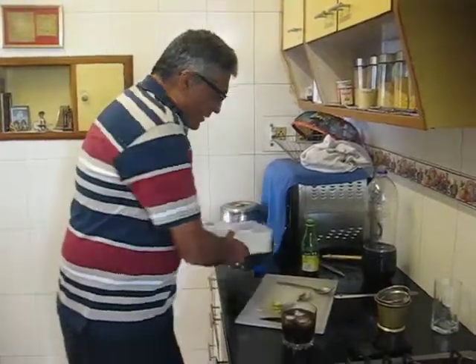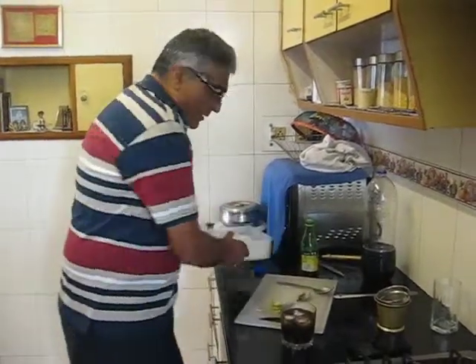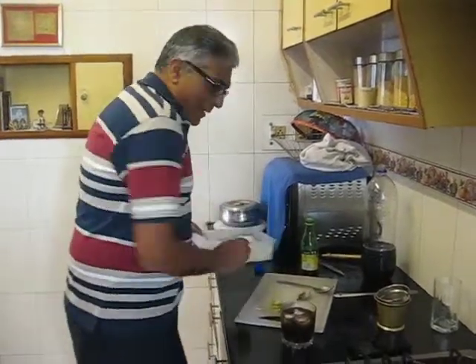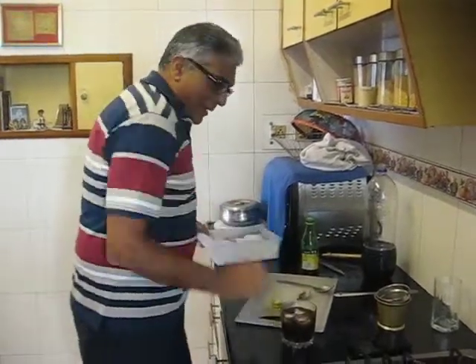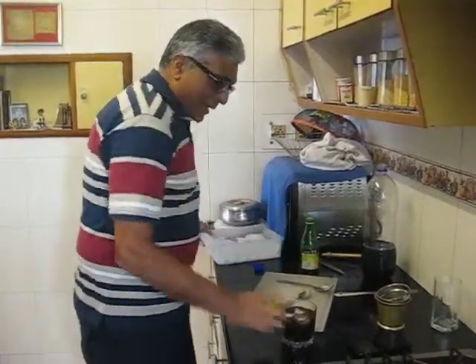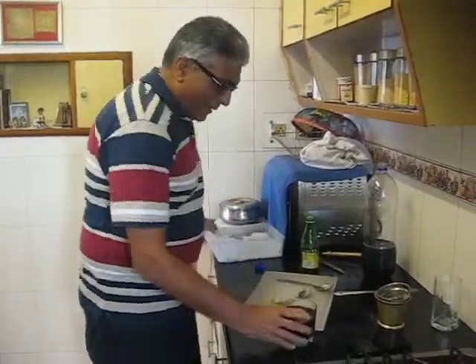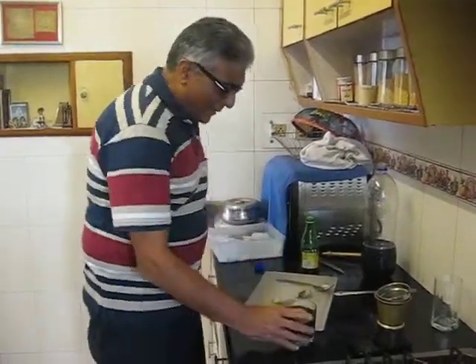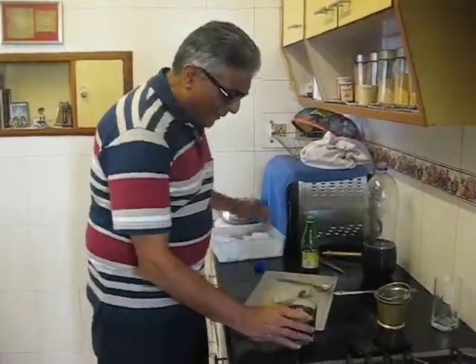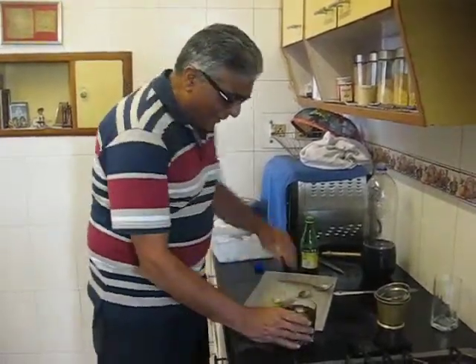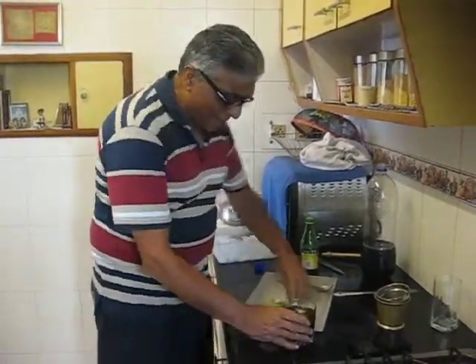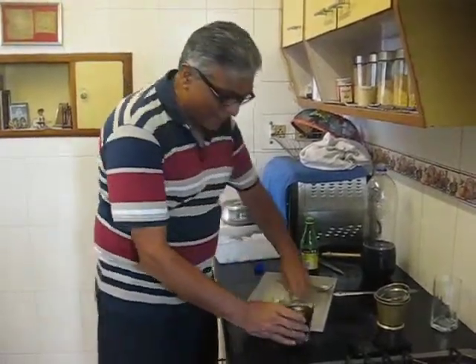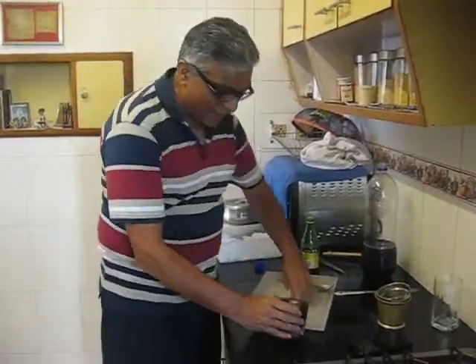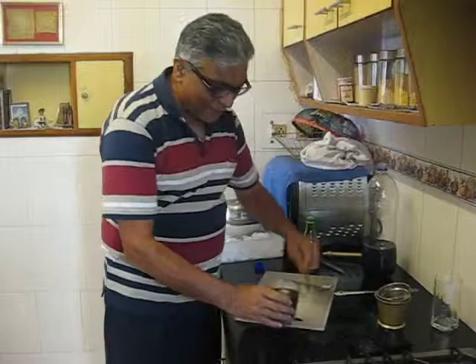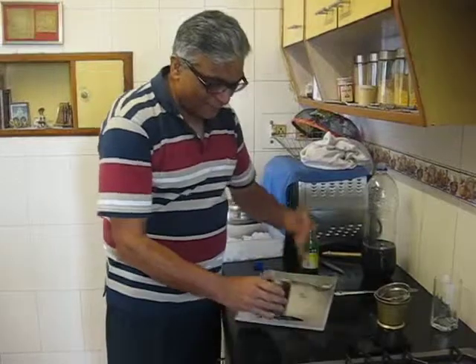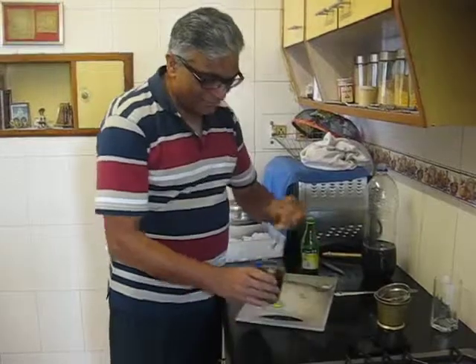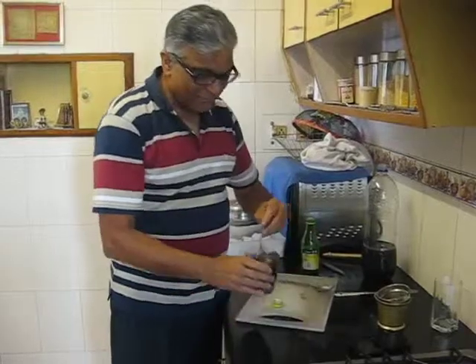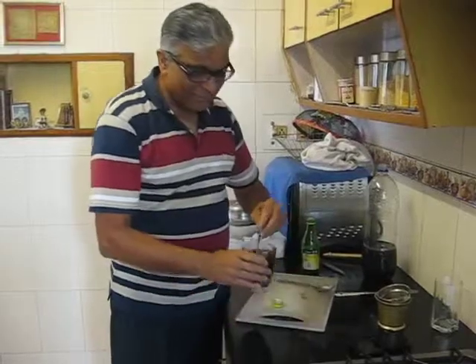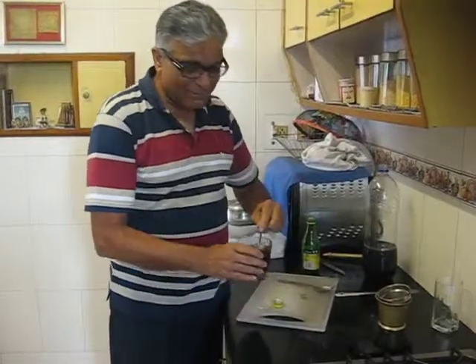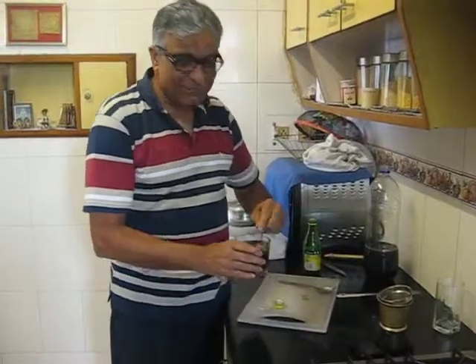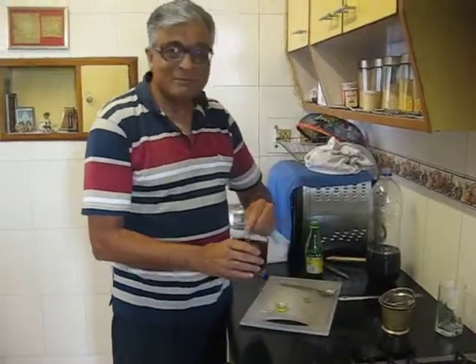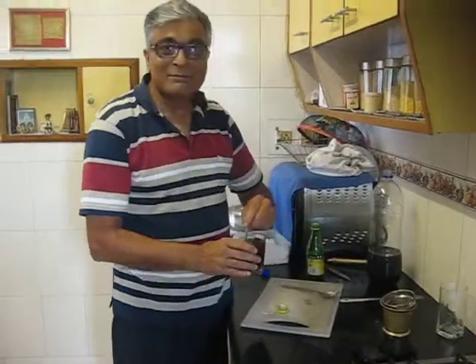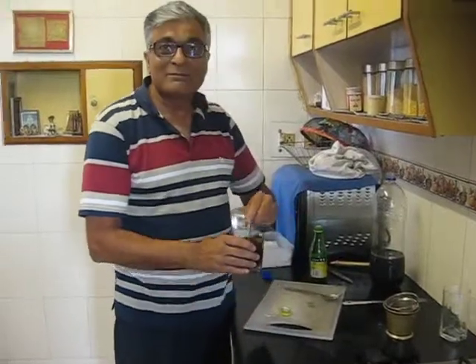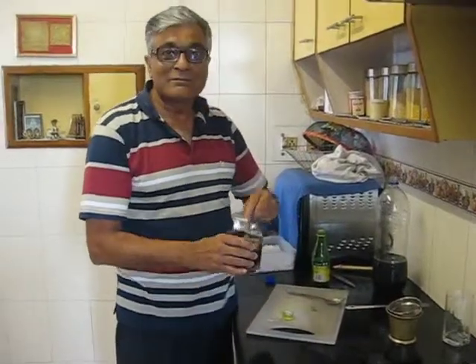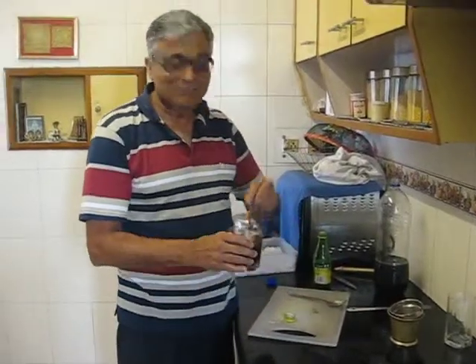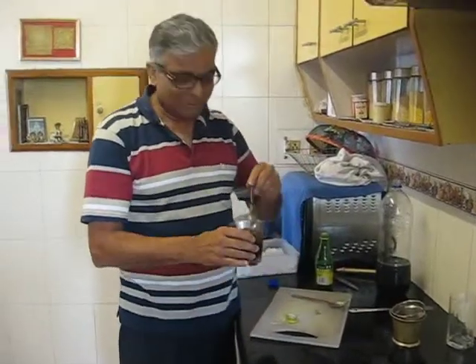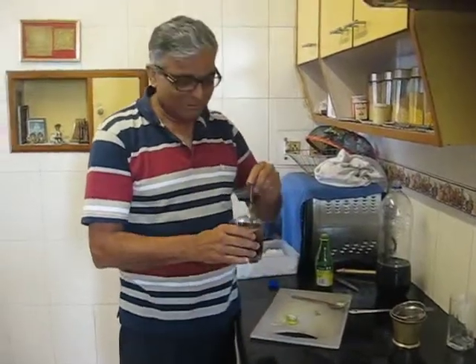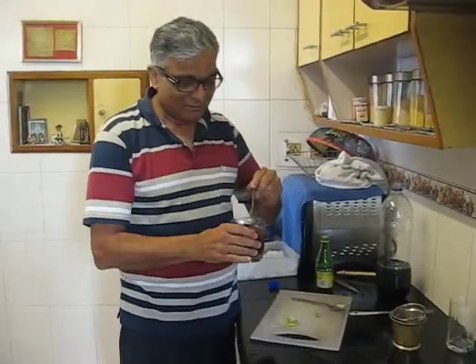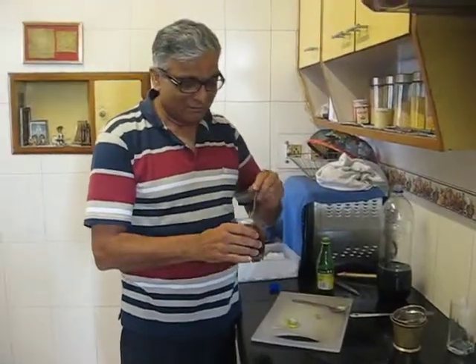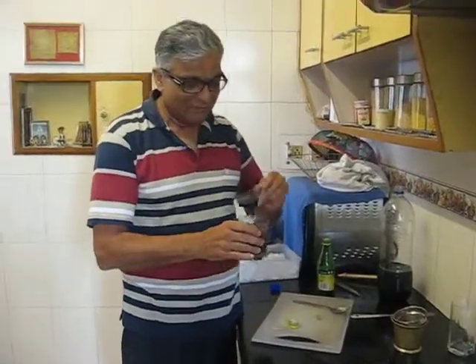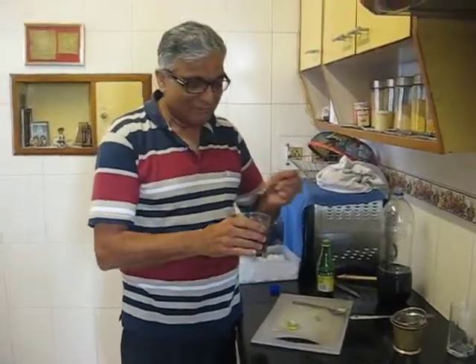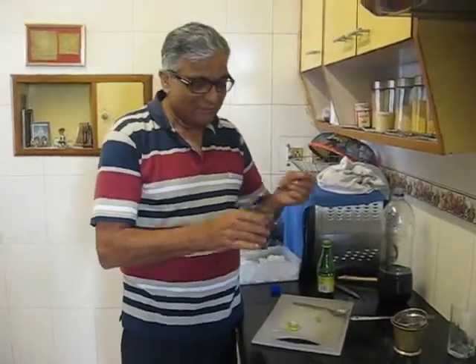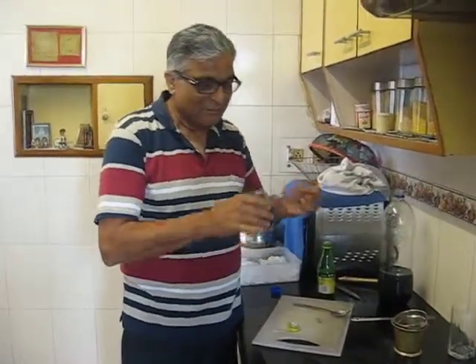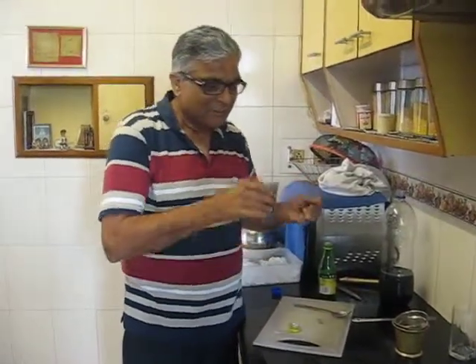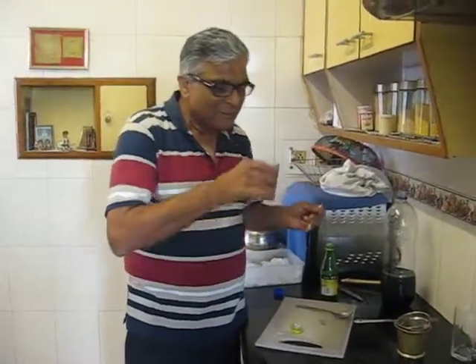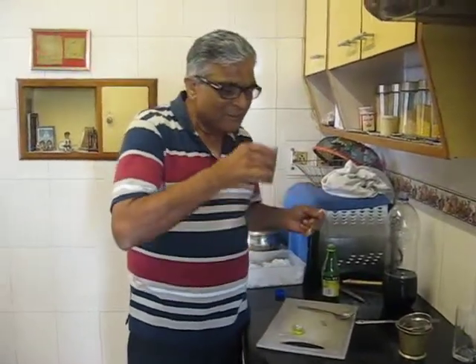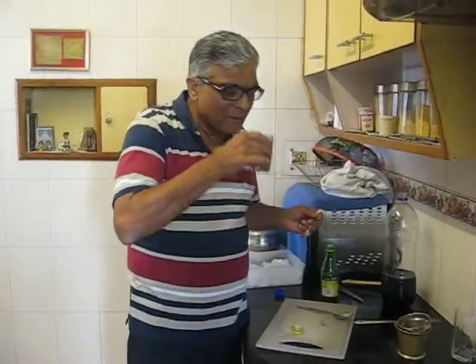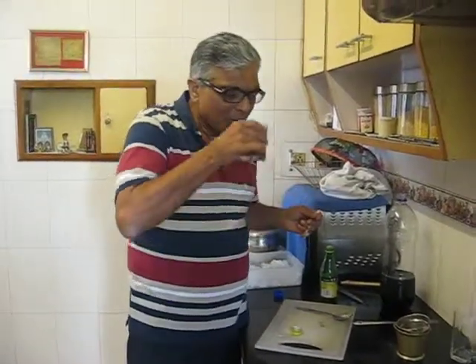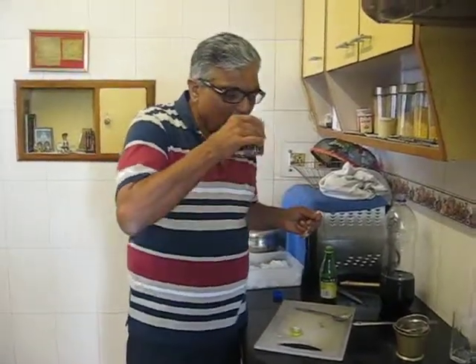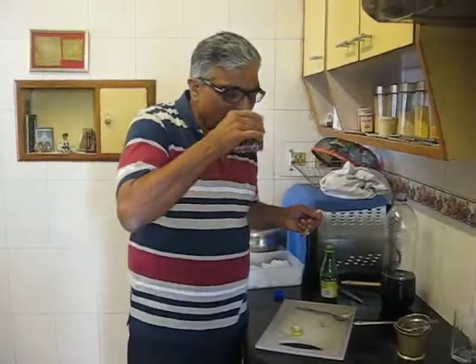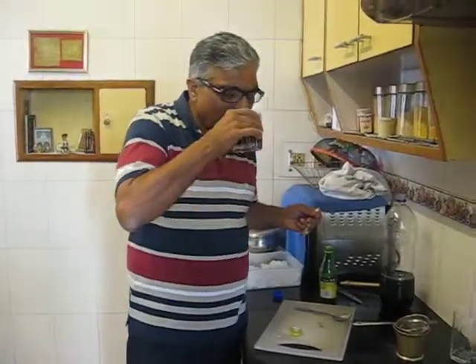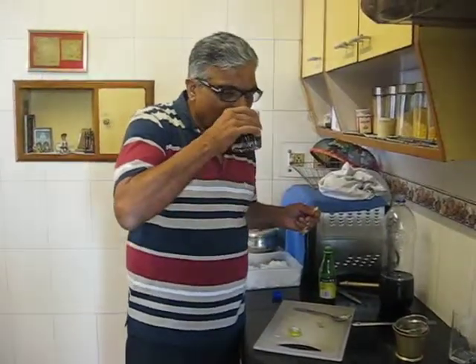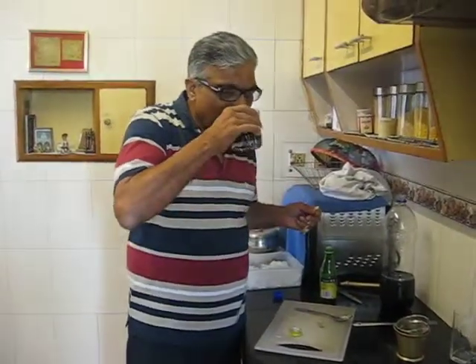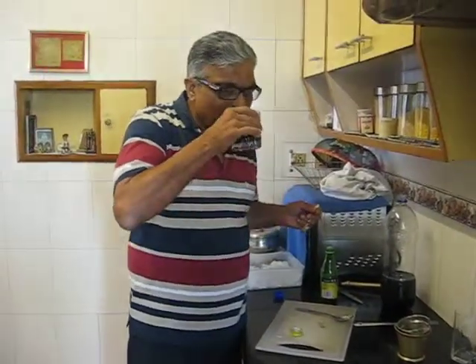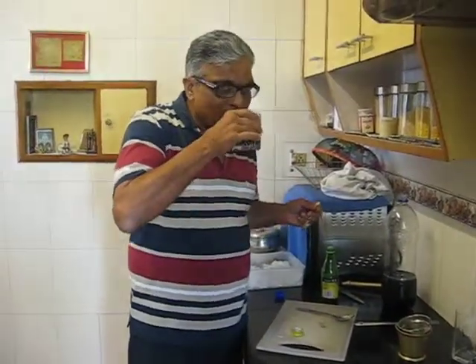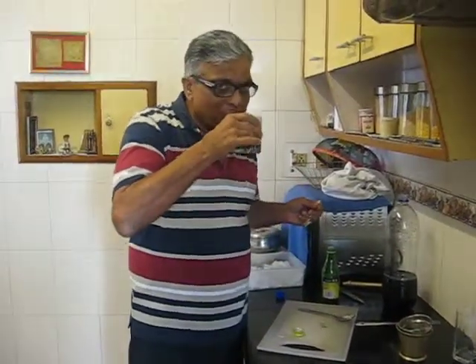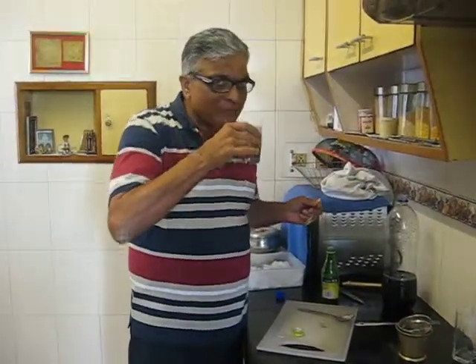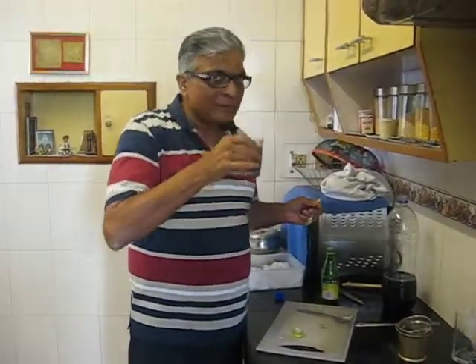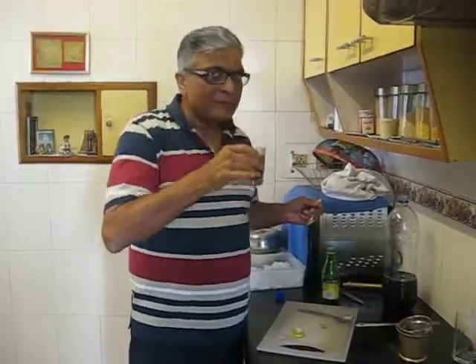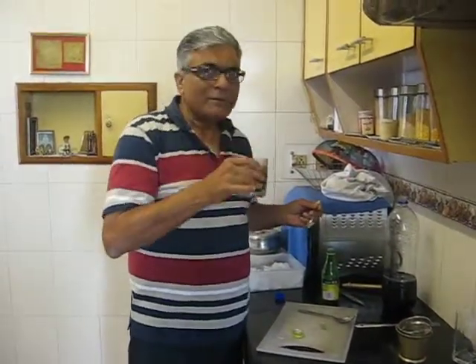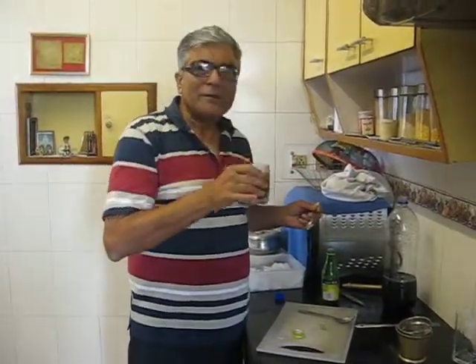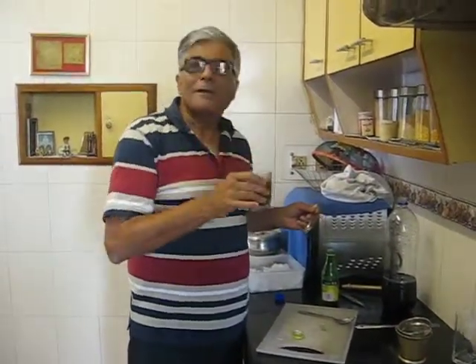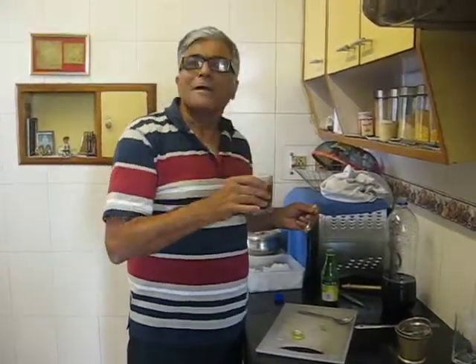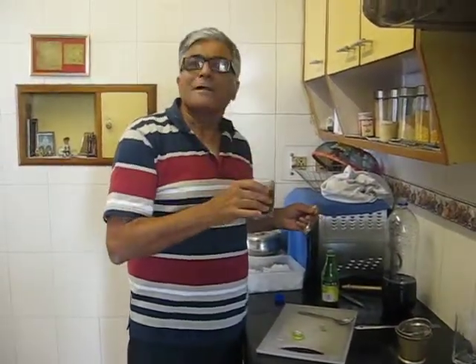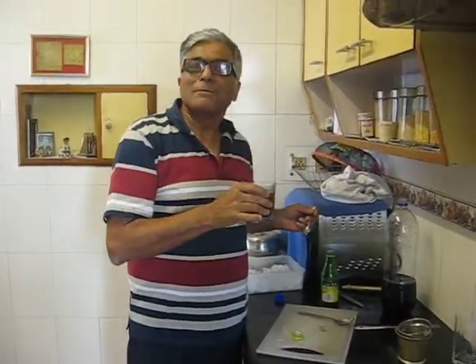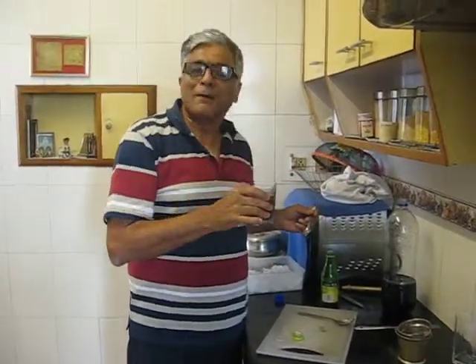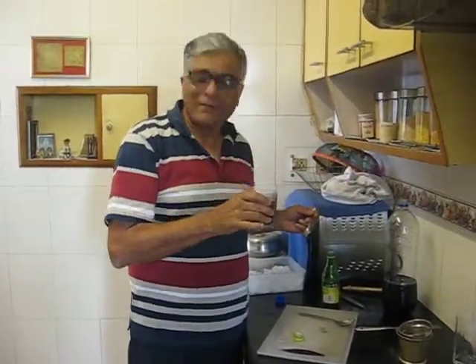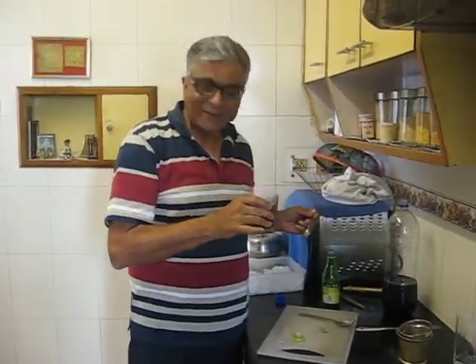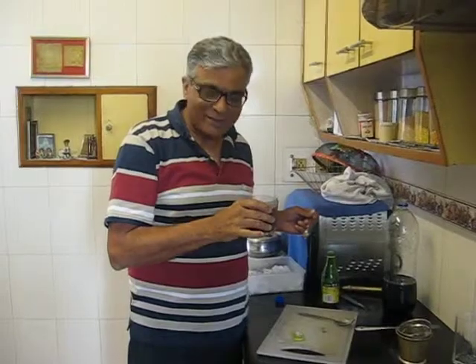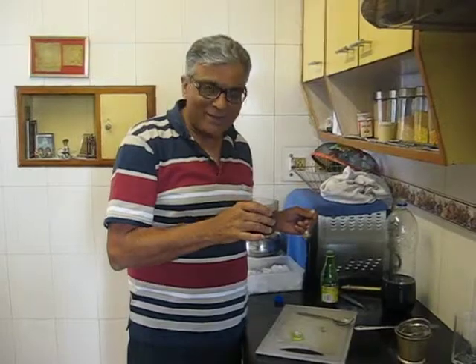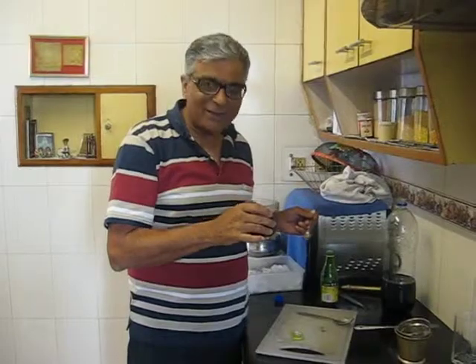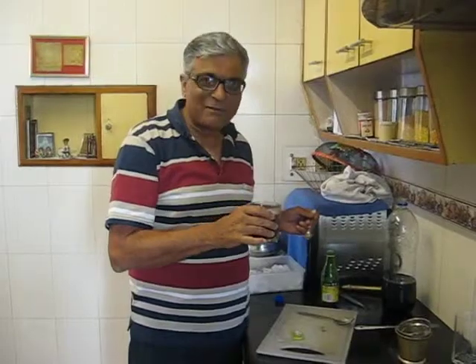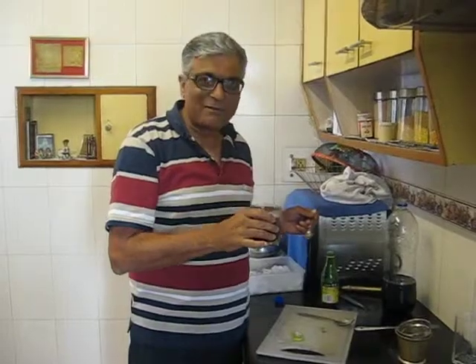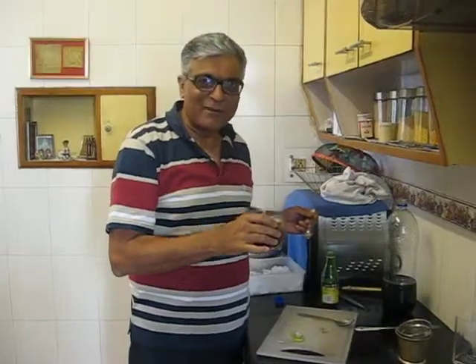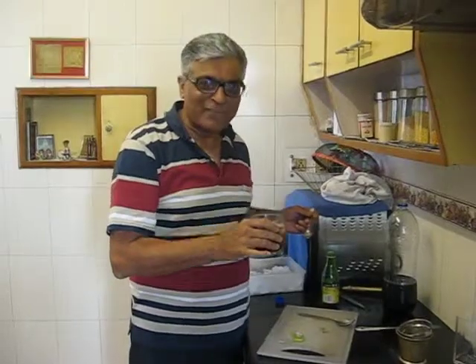And let us see. It's perfect and refreshing. See you guys.